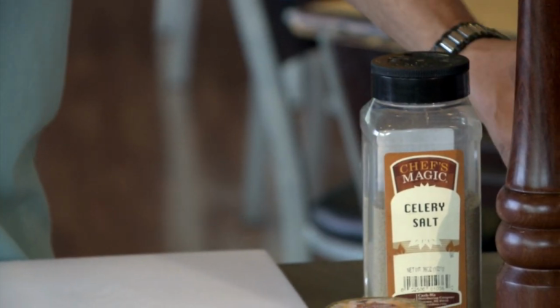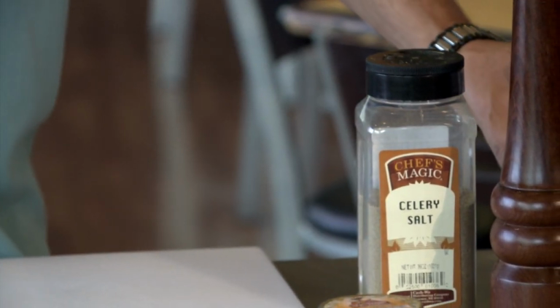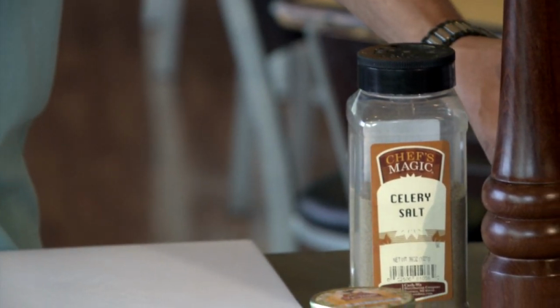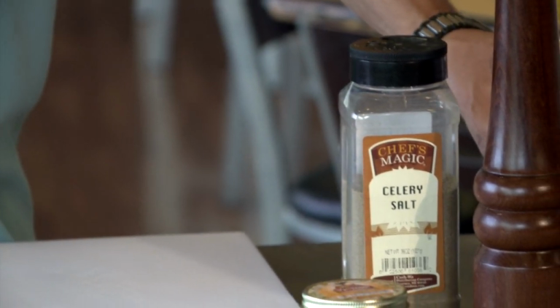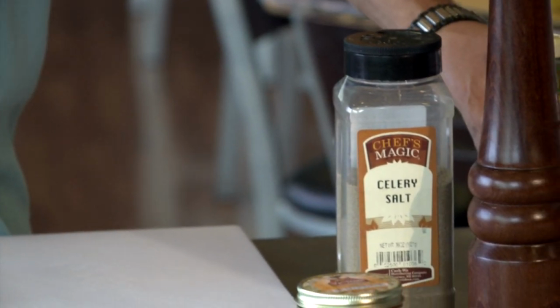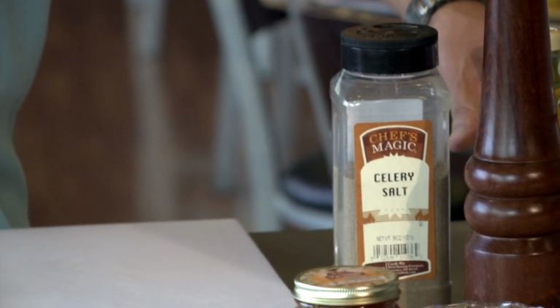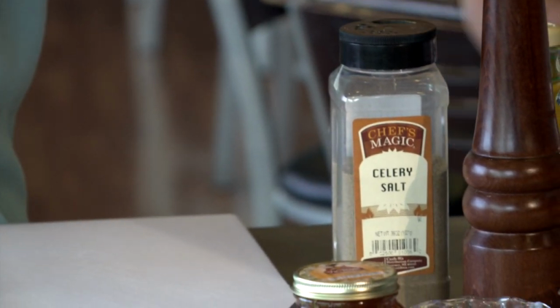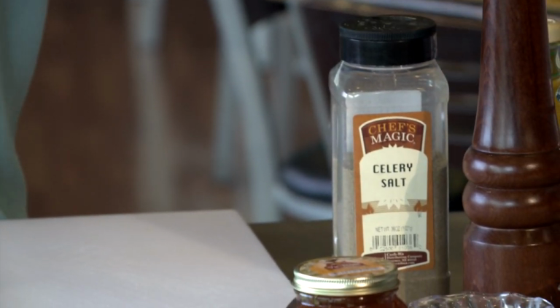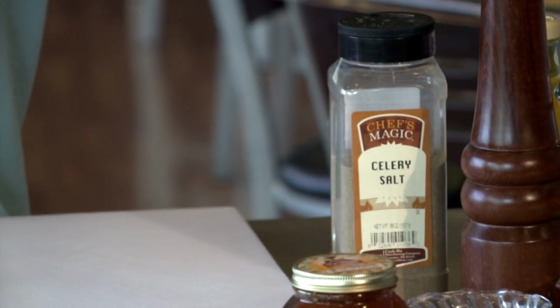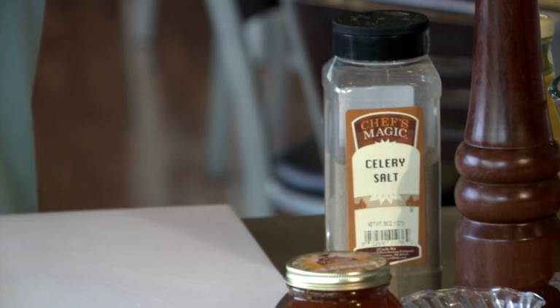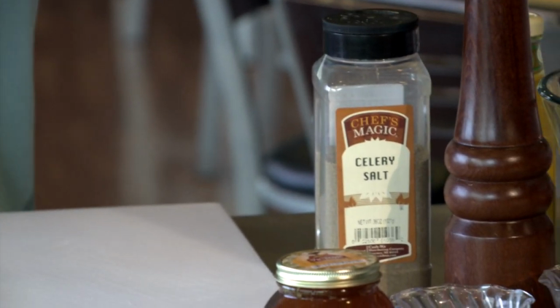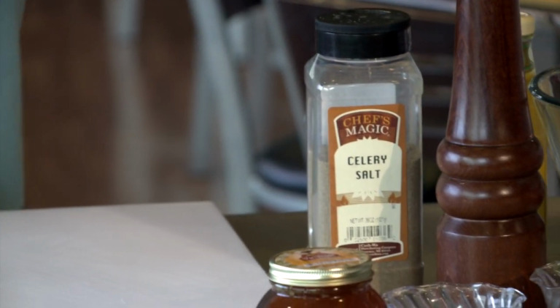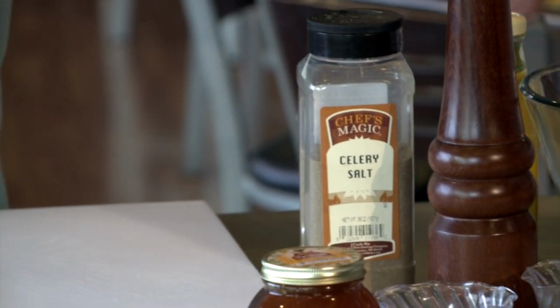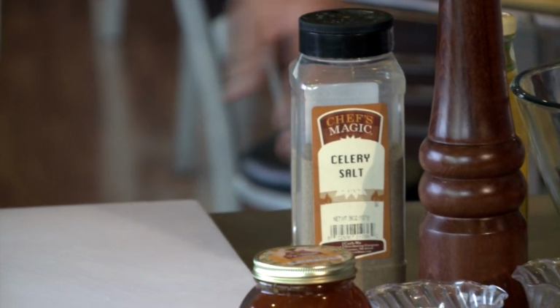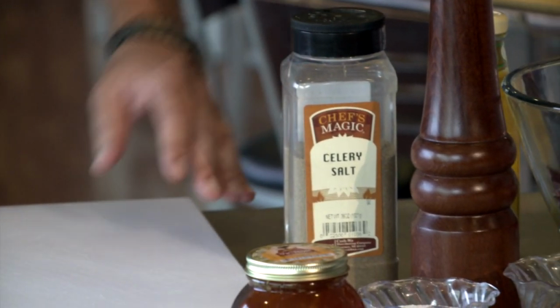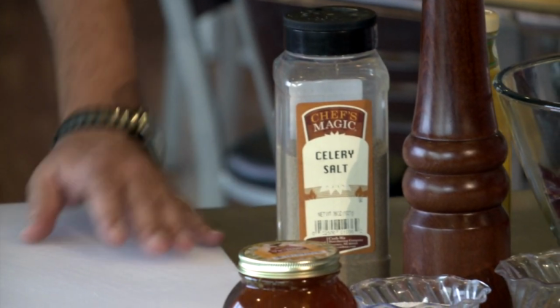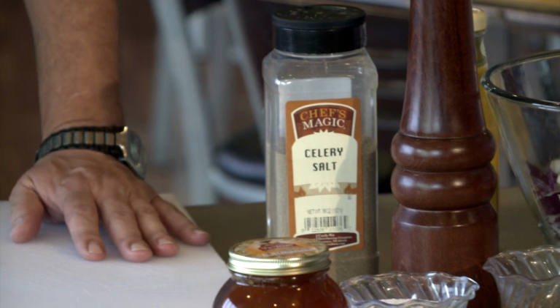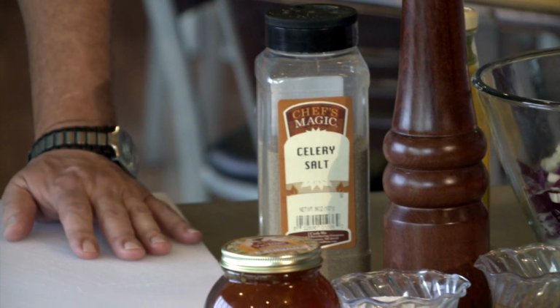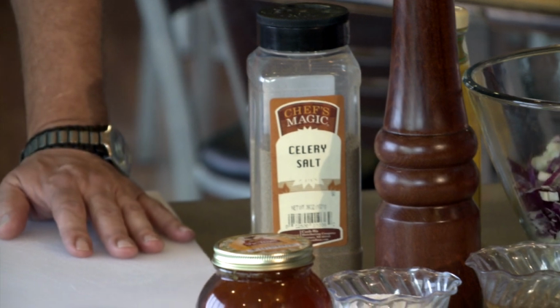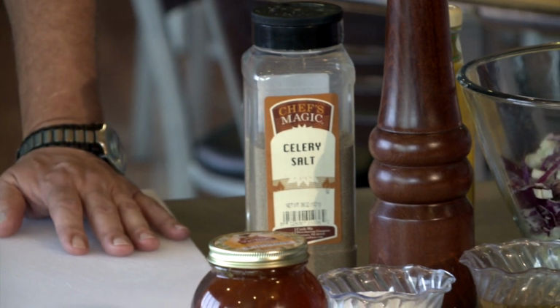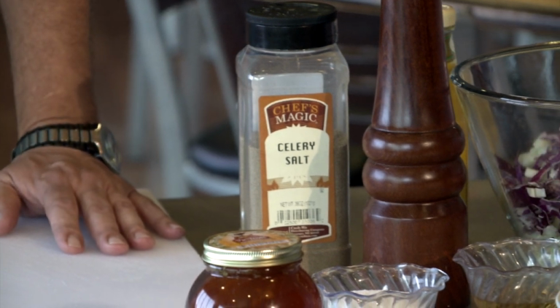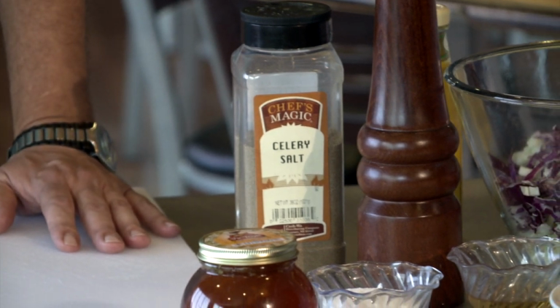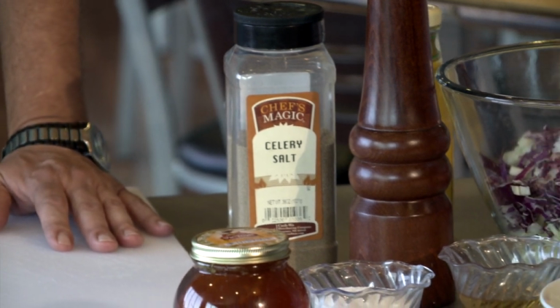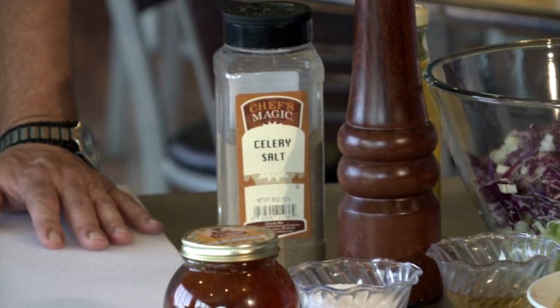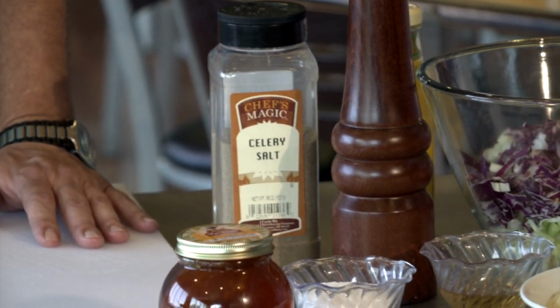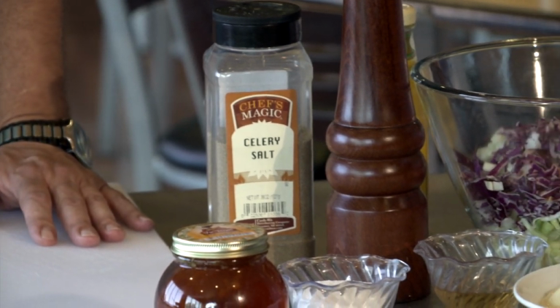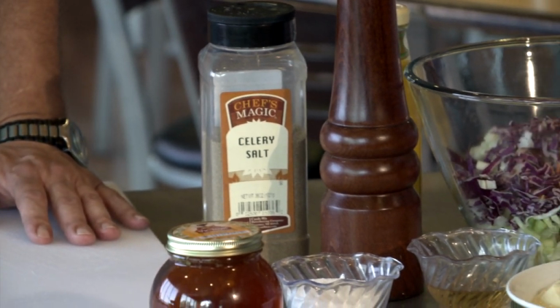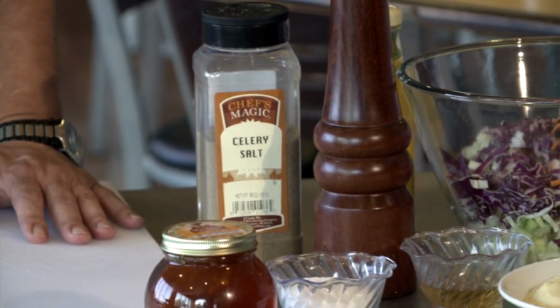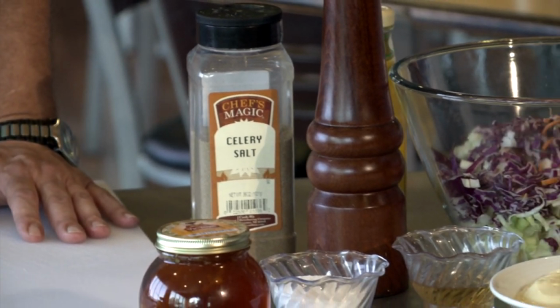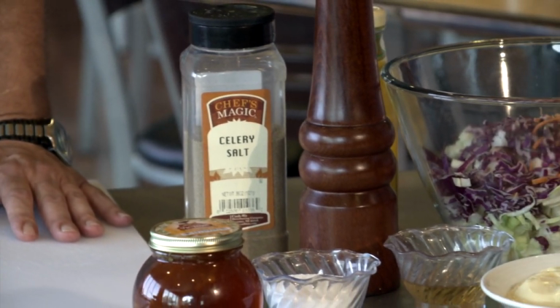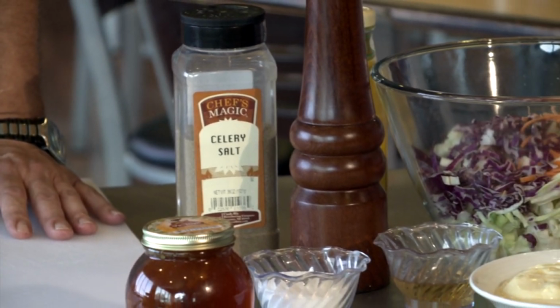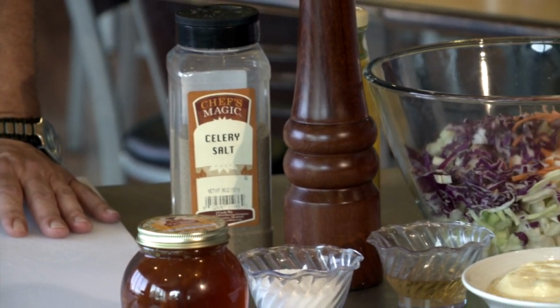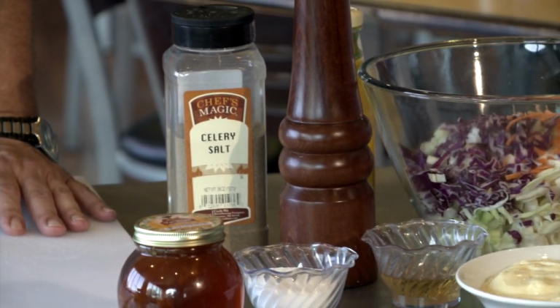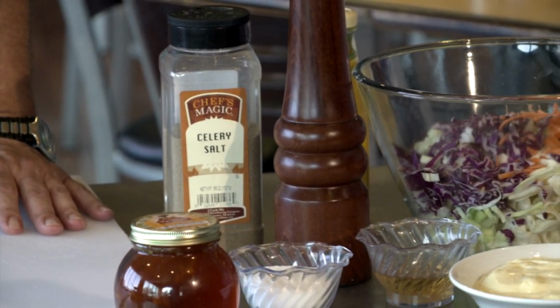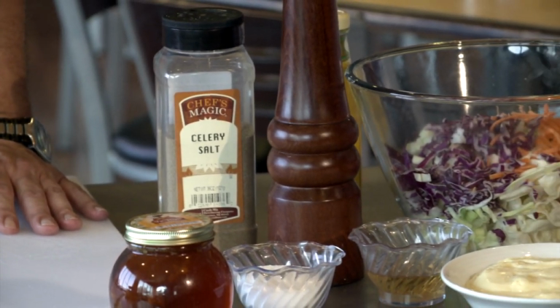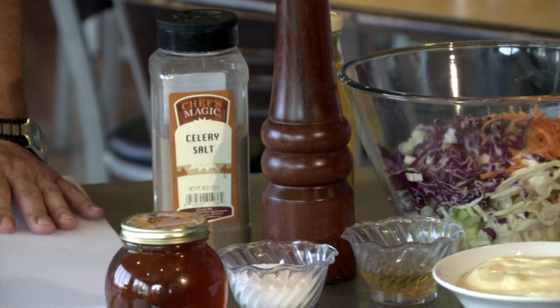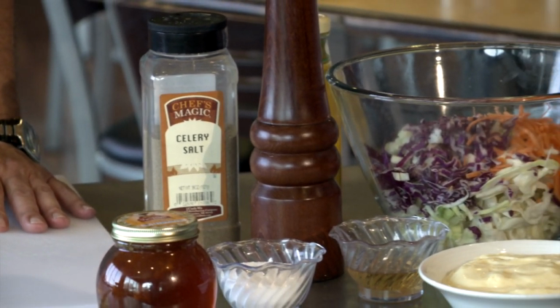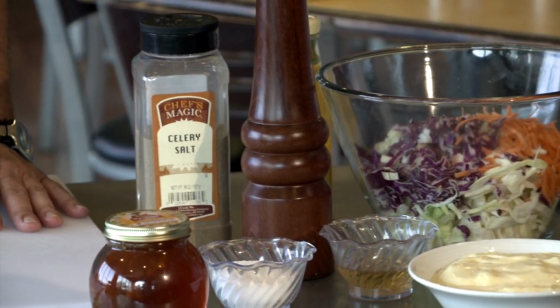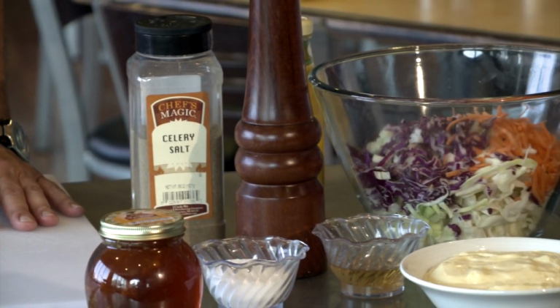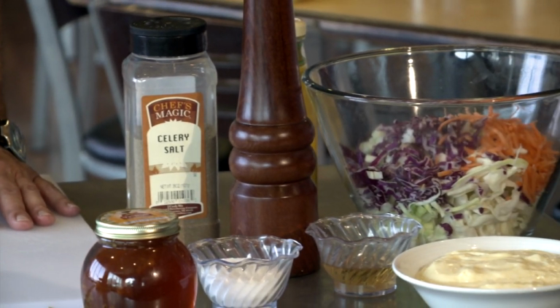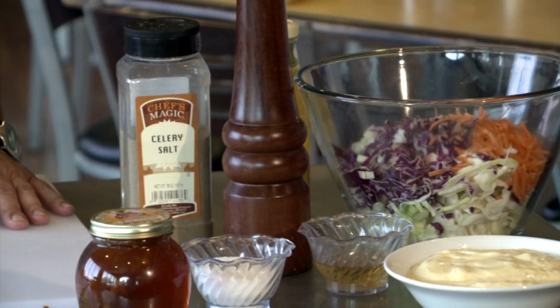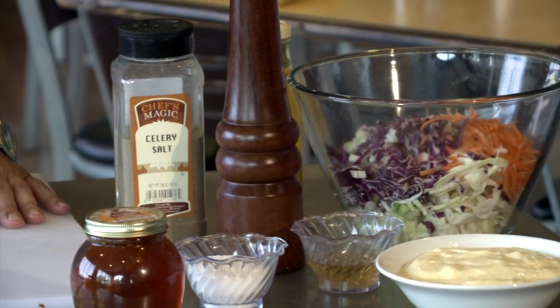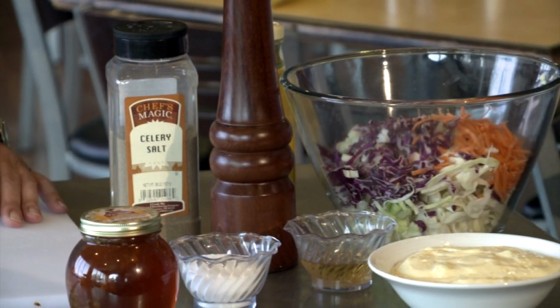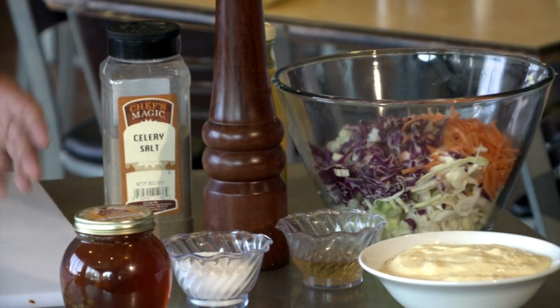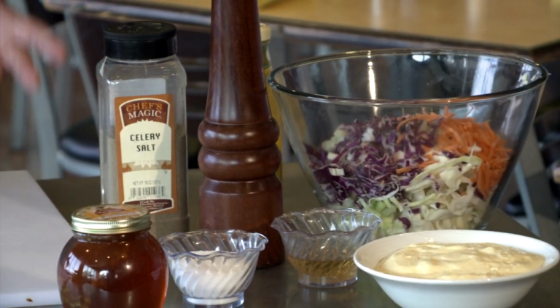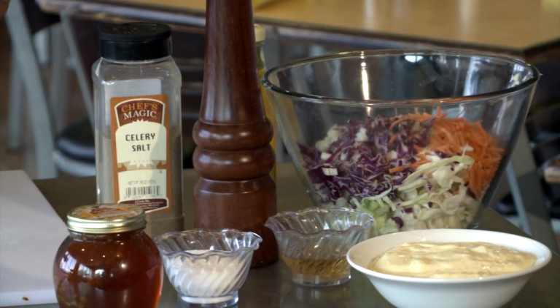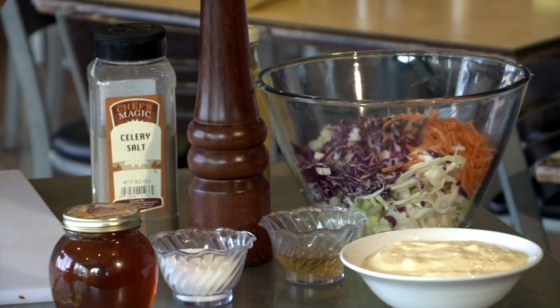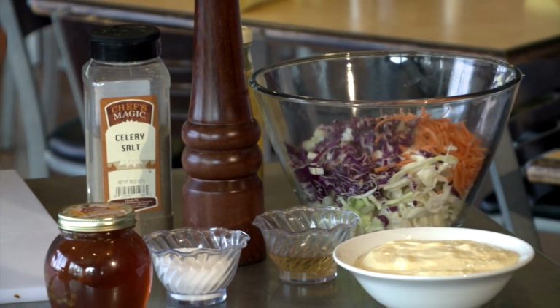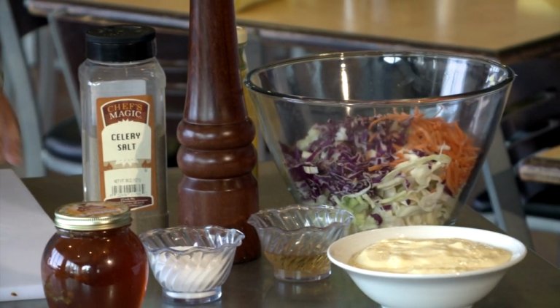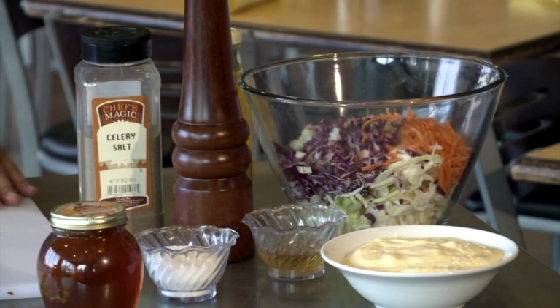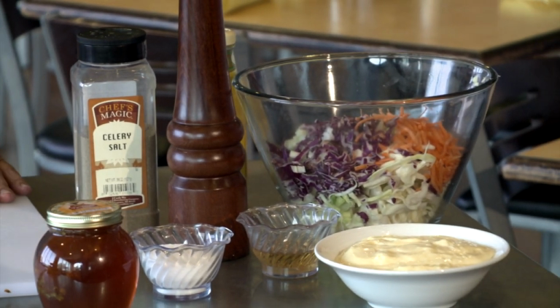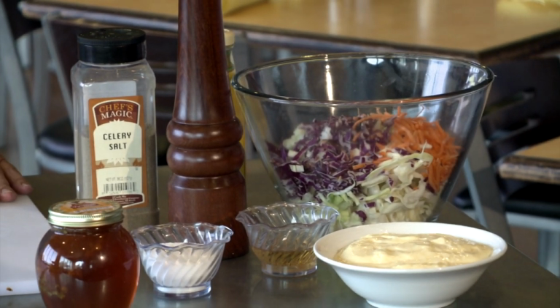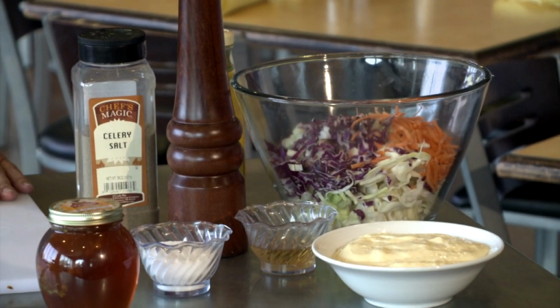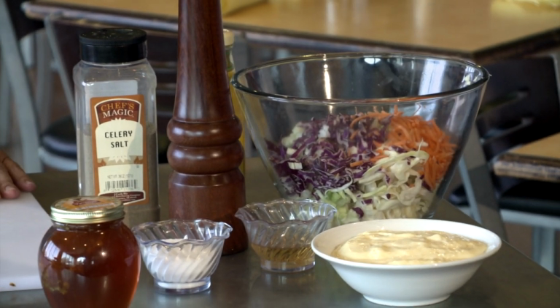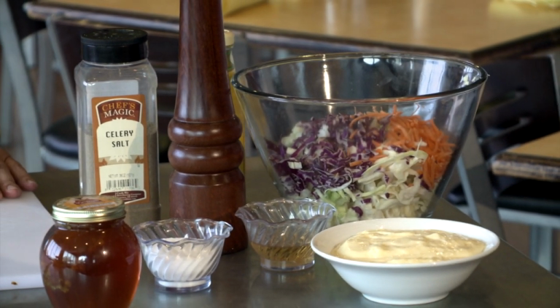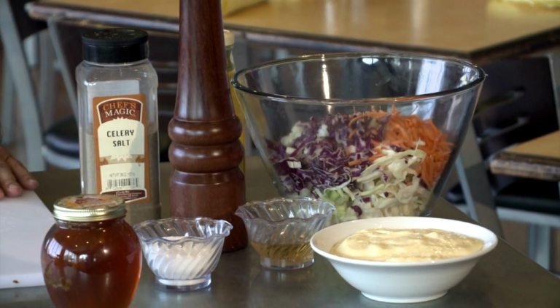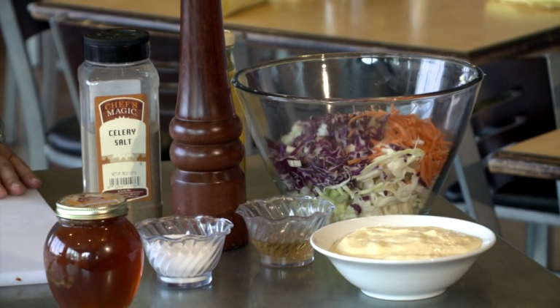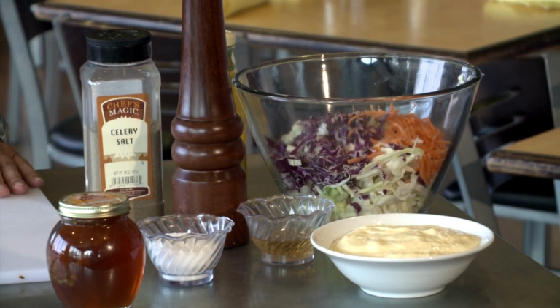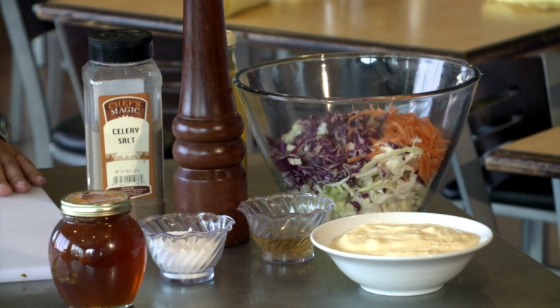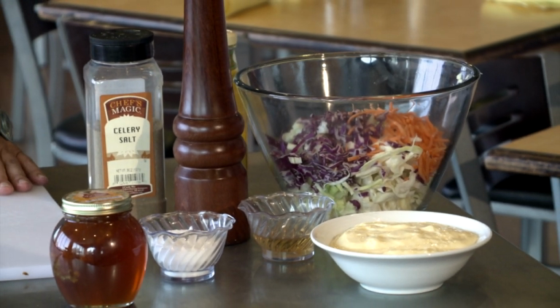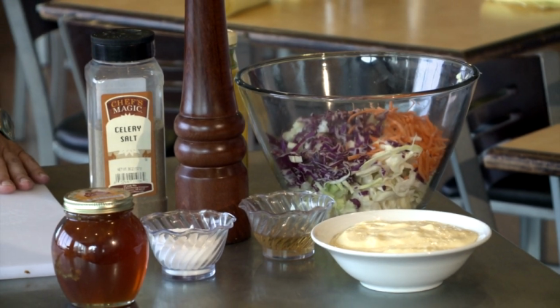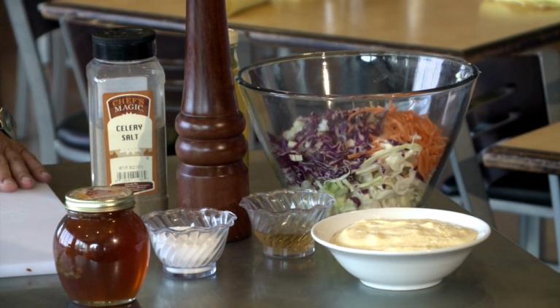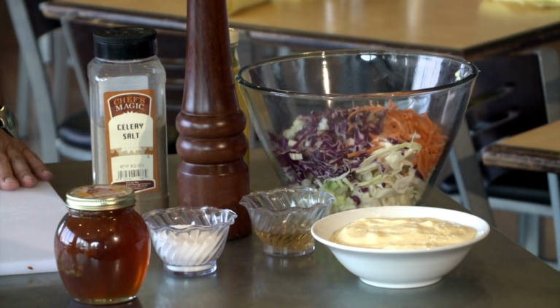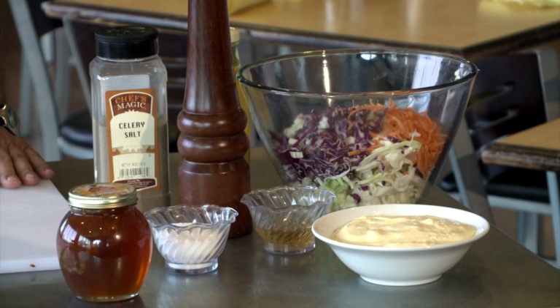And we've made a little bit of Coney Island-type chili that's going to go over the top. Real simple, but it should be a lot of fun for a 4th of July.